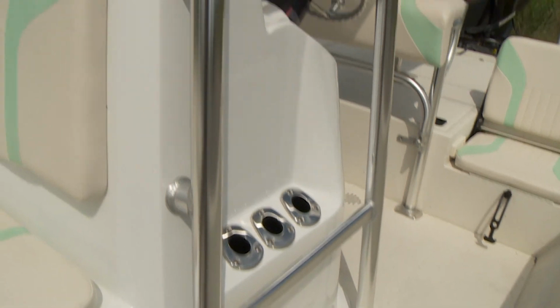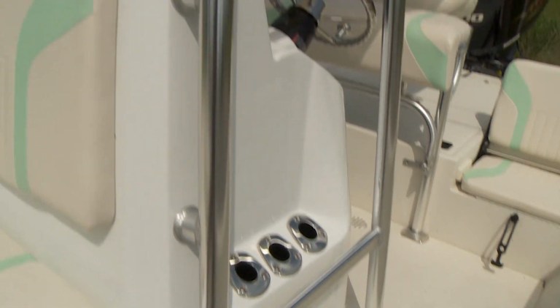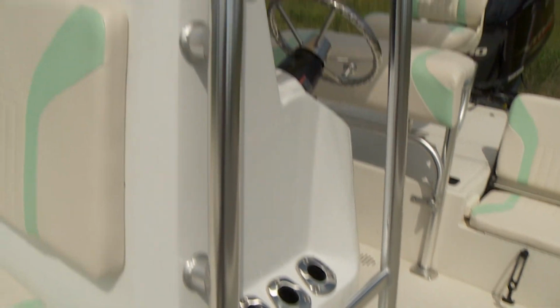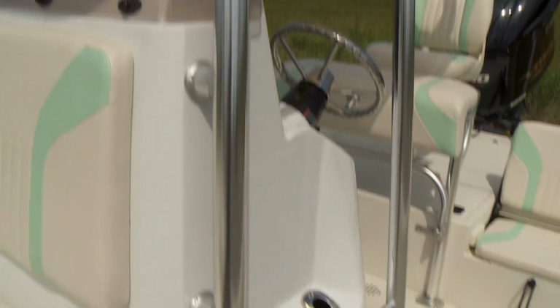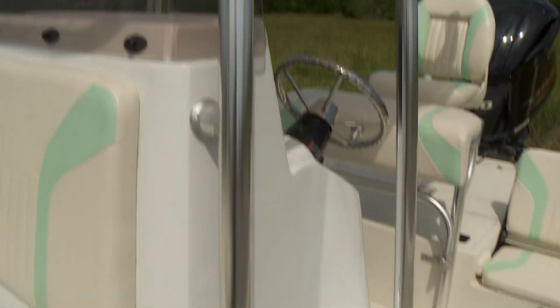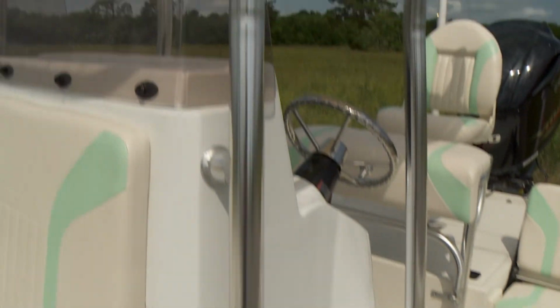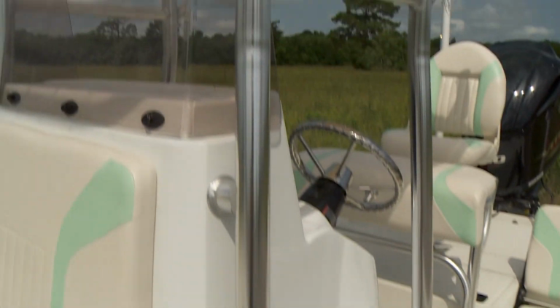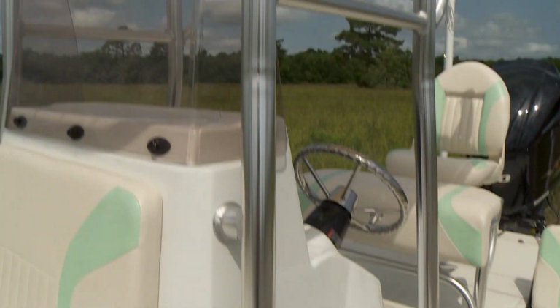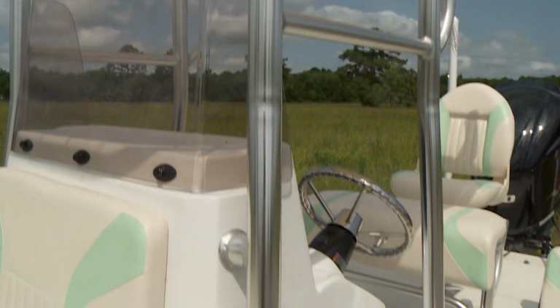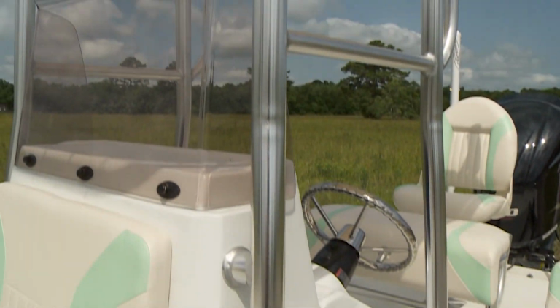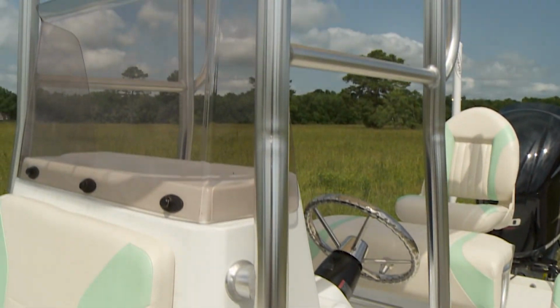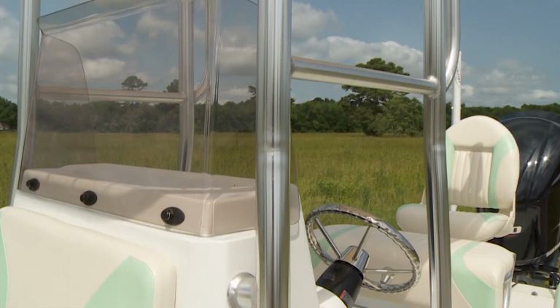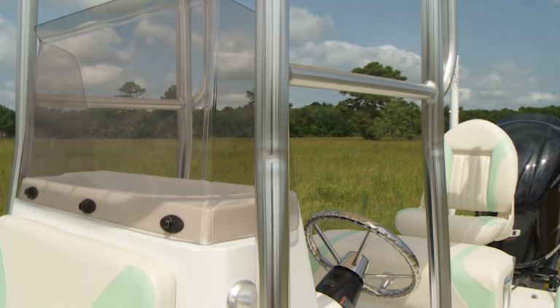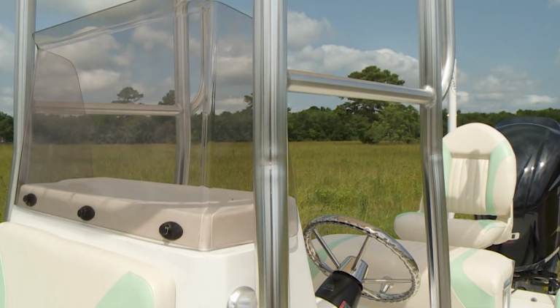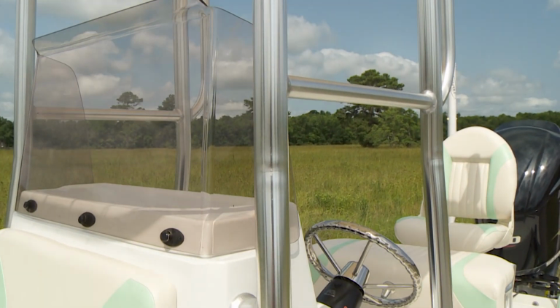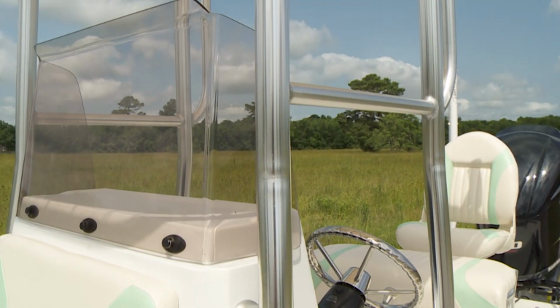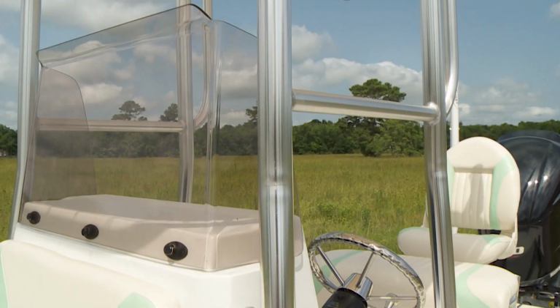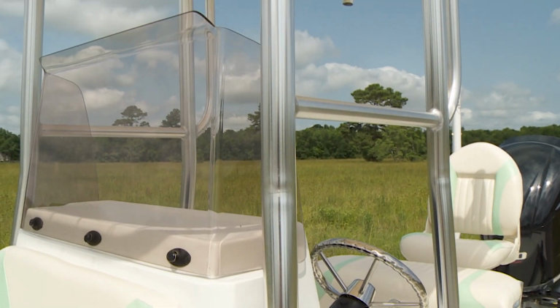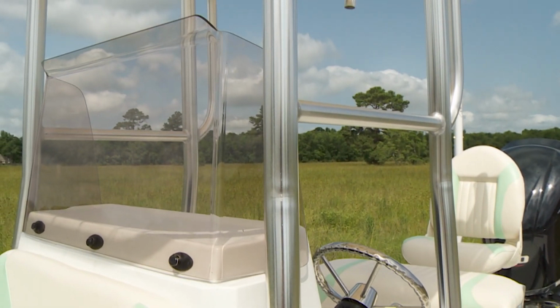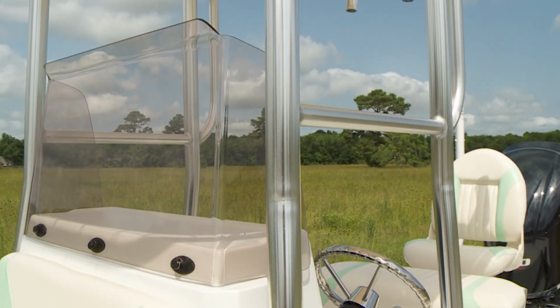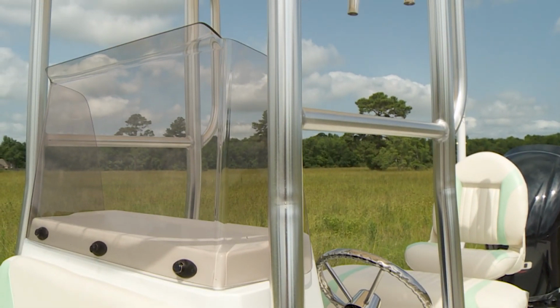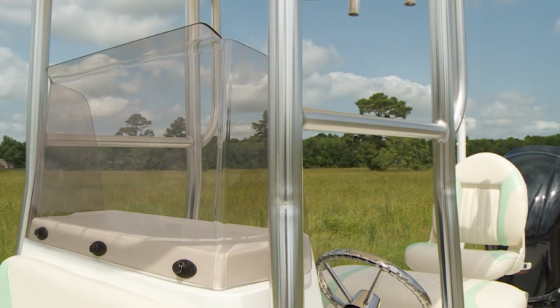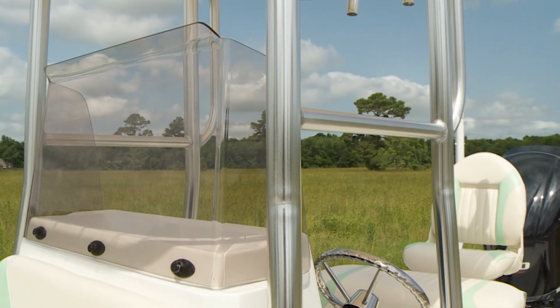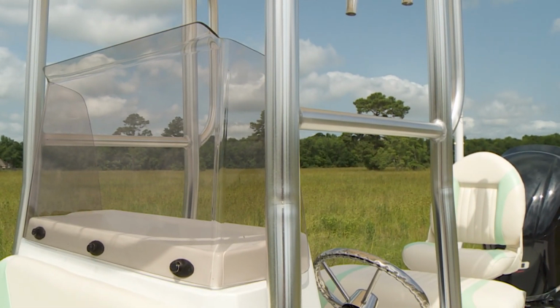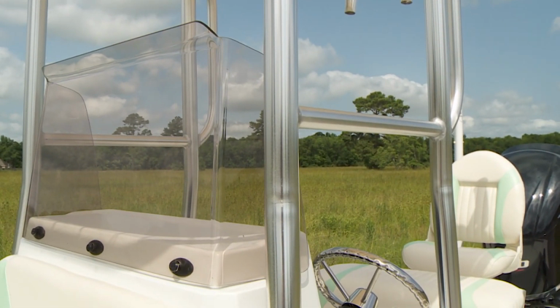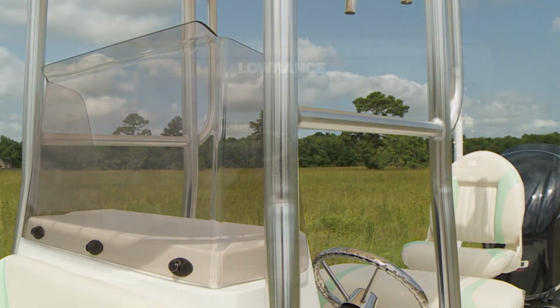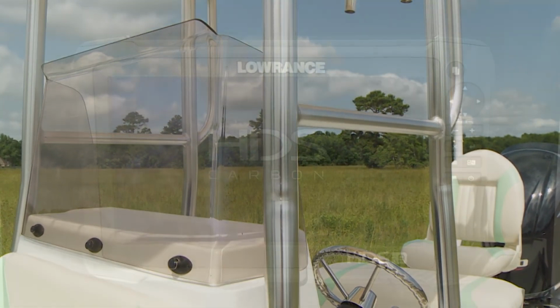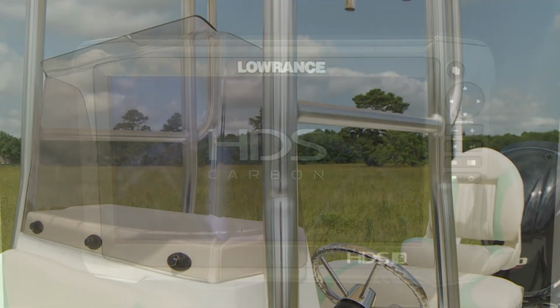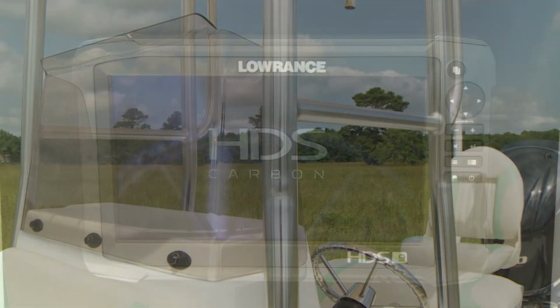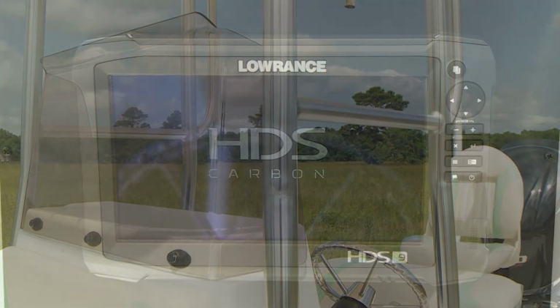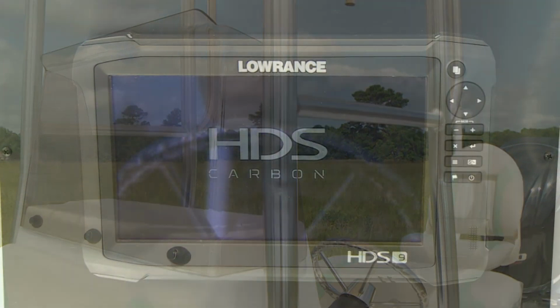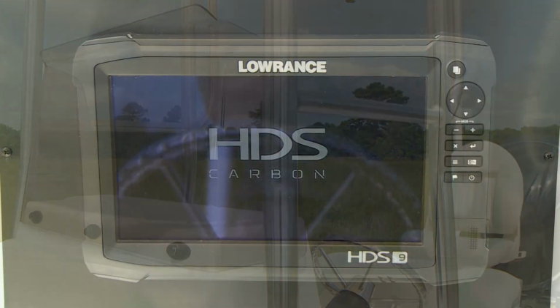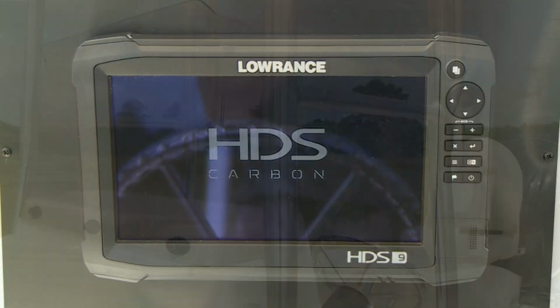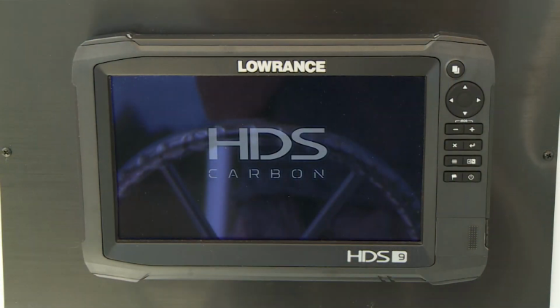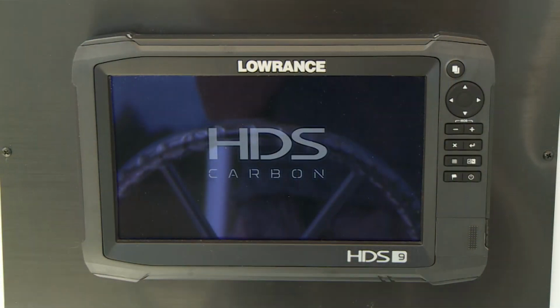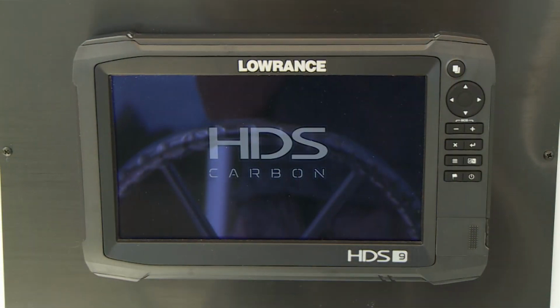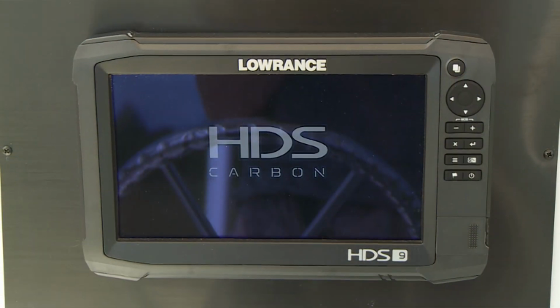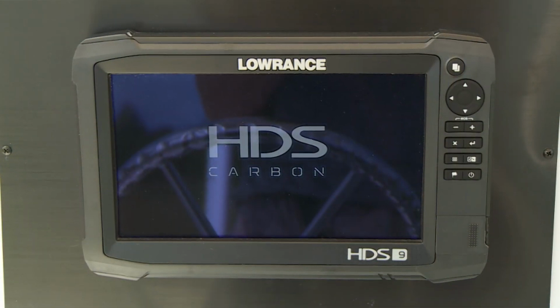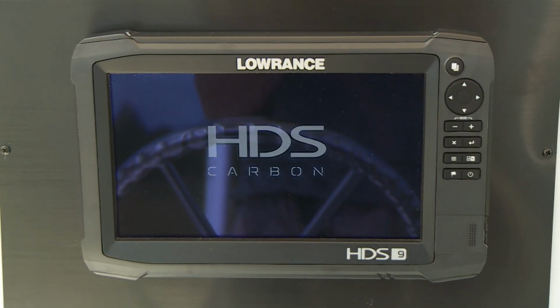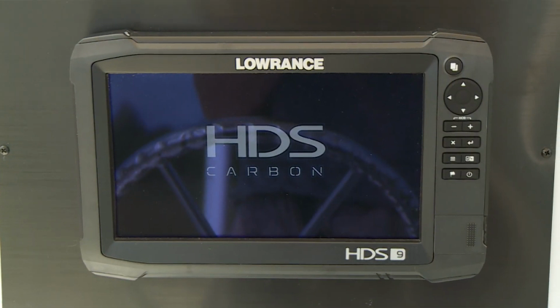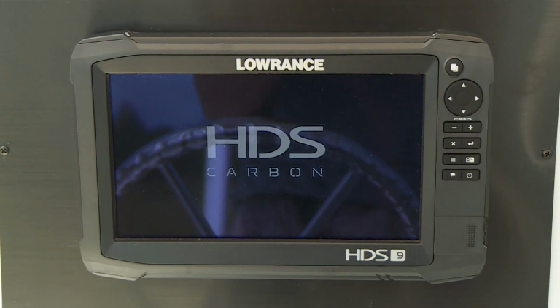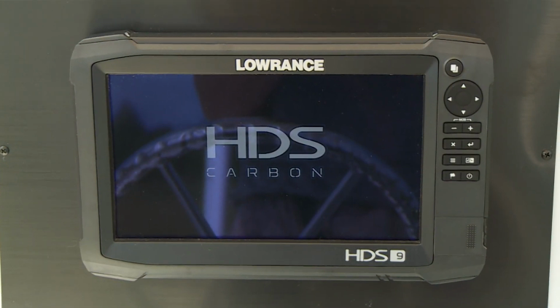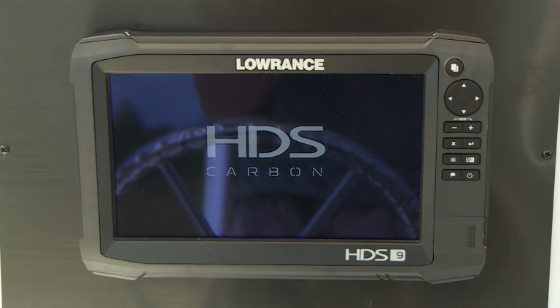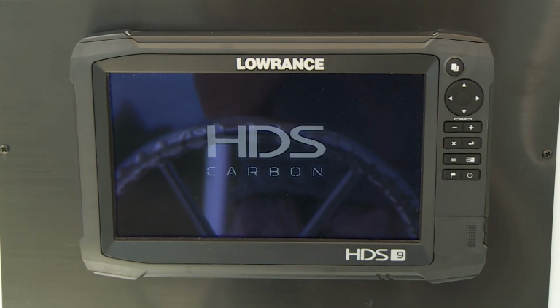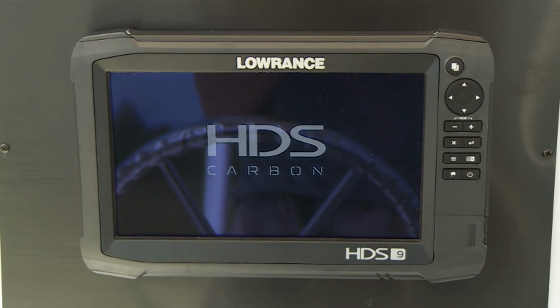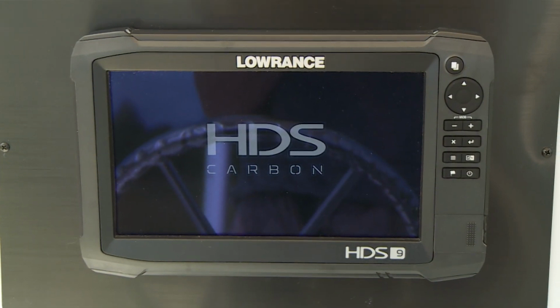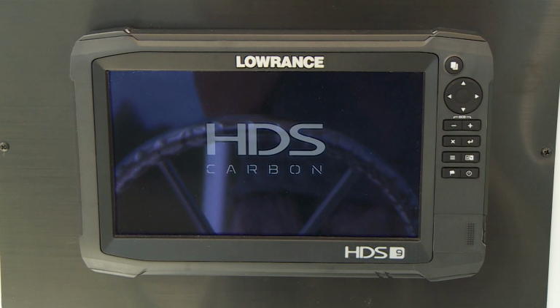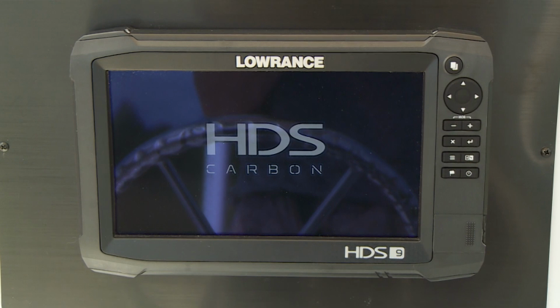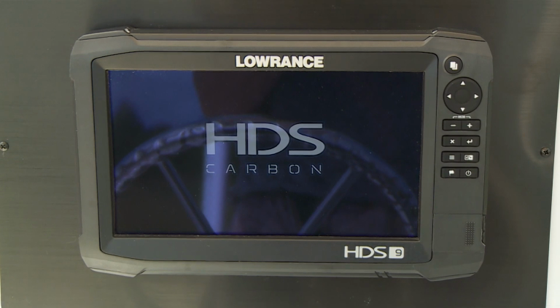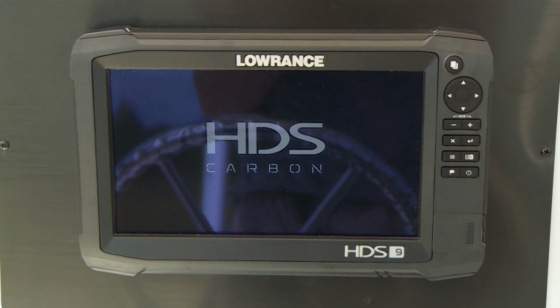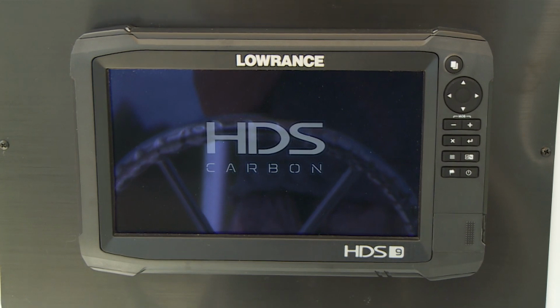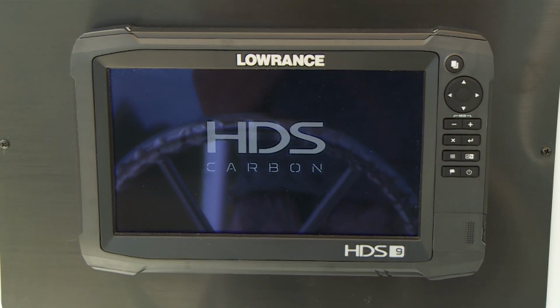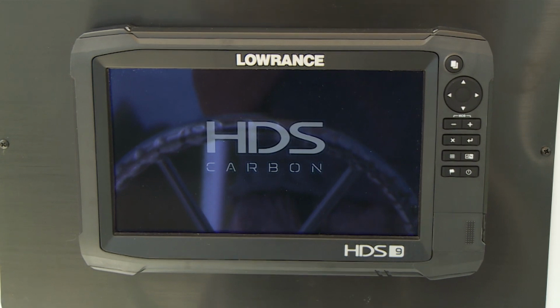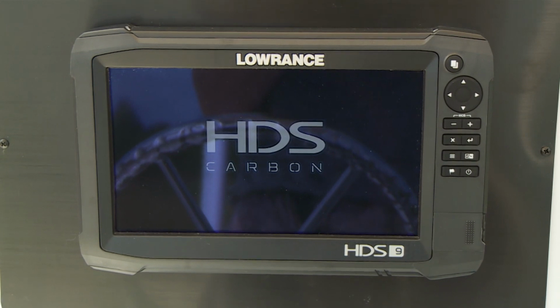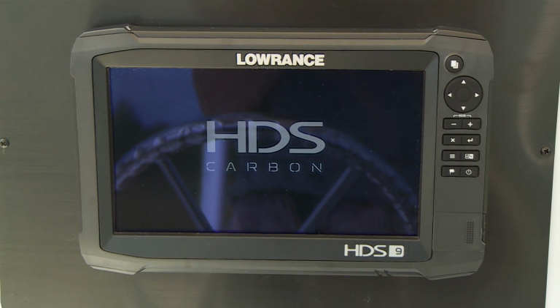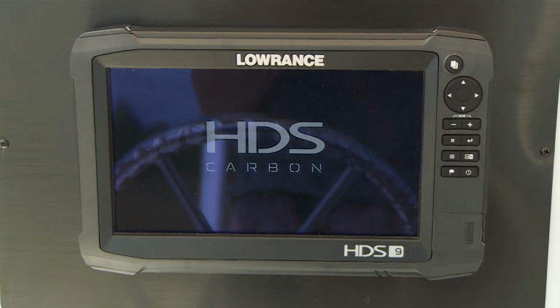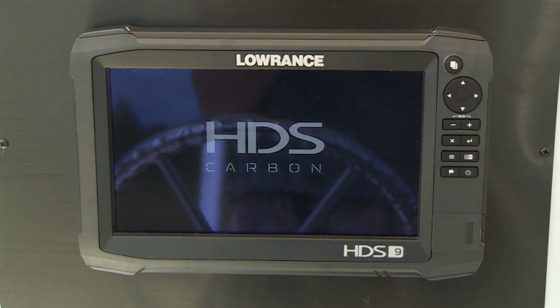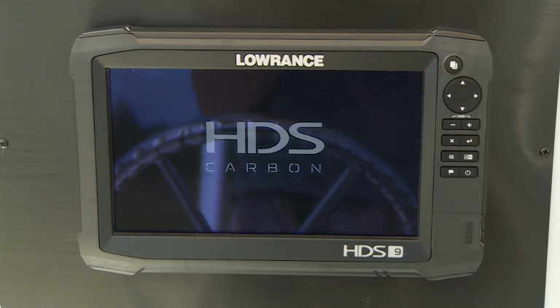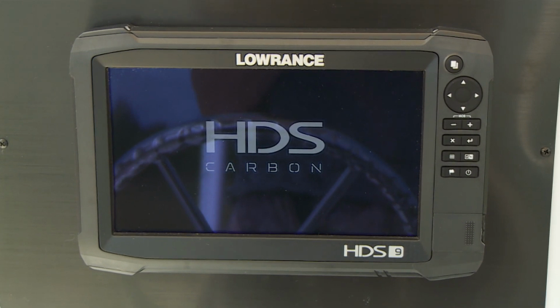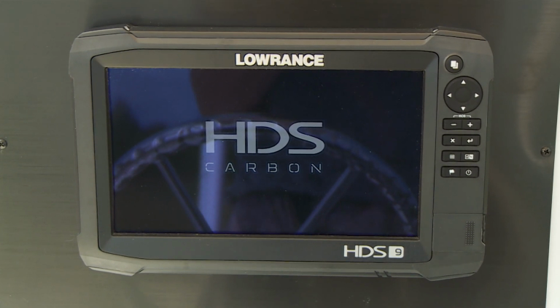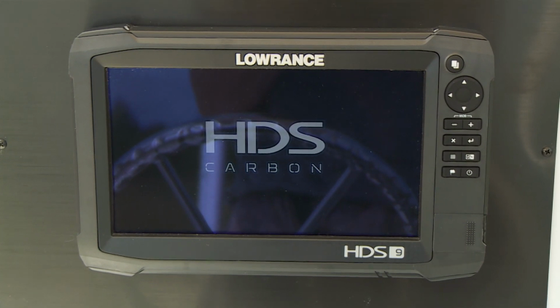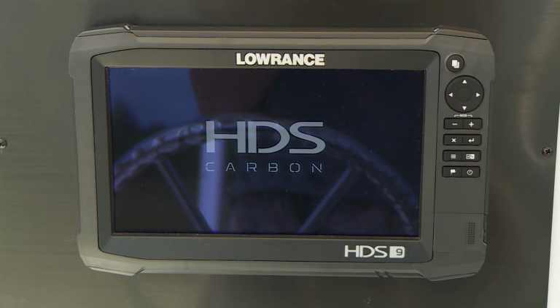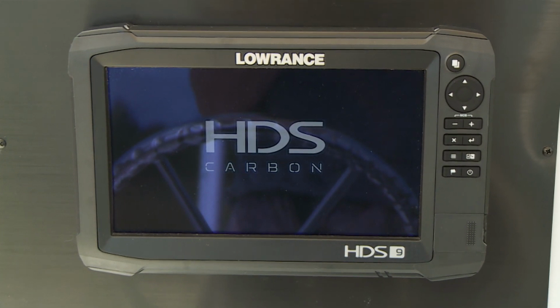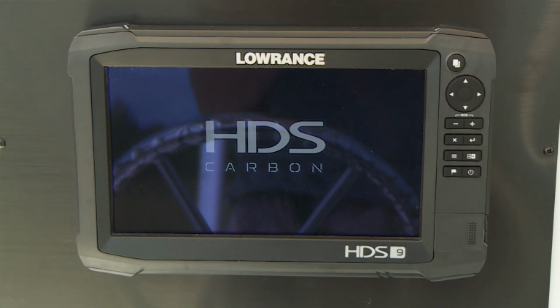G3 offers a wide selection of superior Lowrance electronics as optional equipment, including the HDS 9 inch carbon.